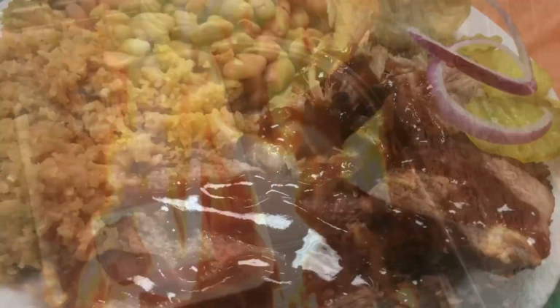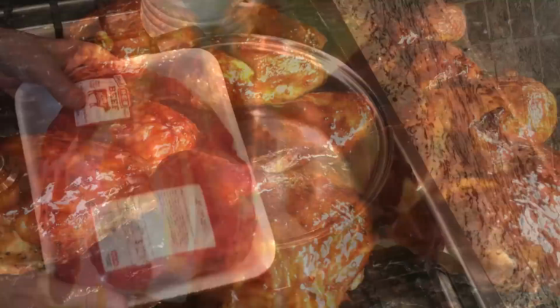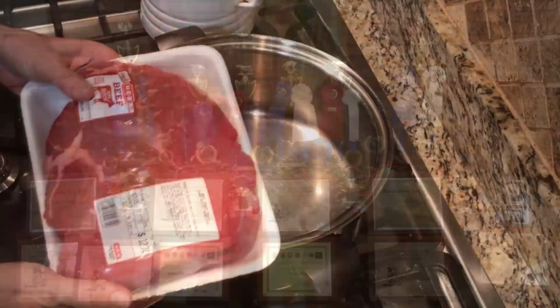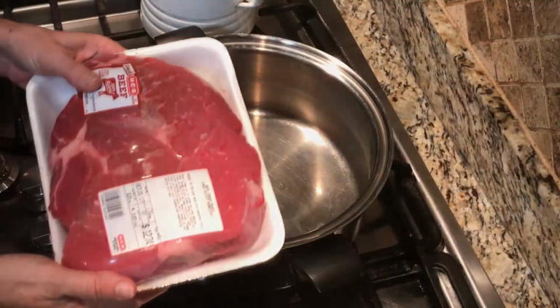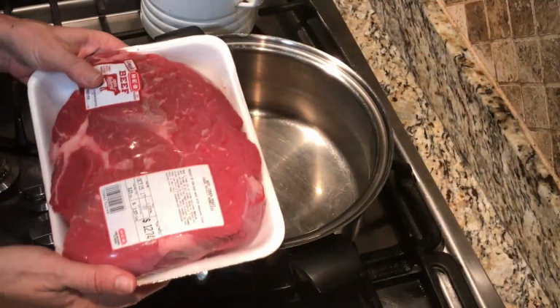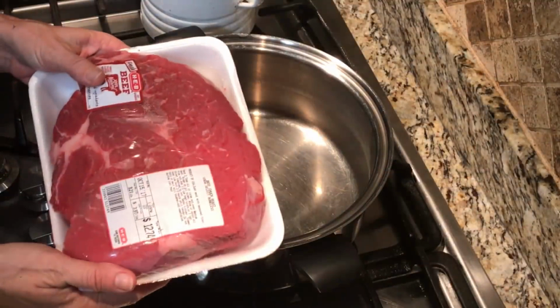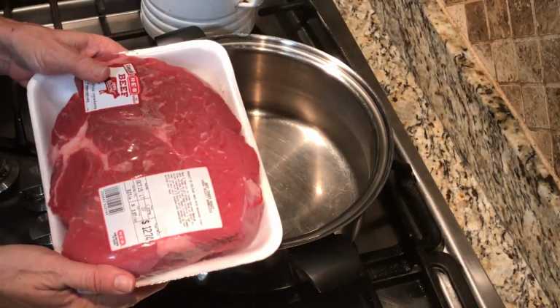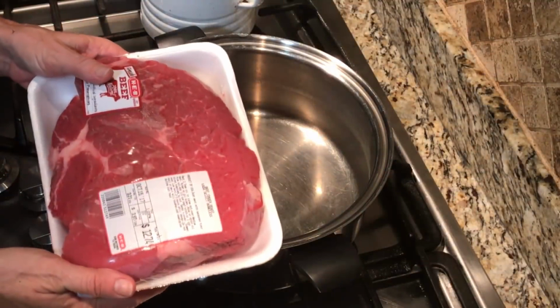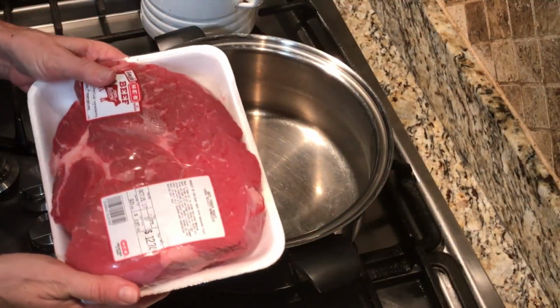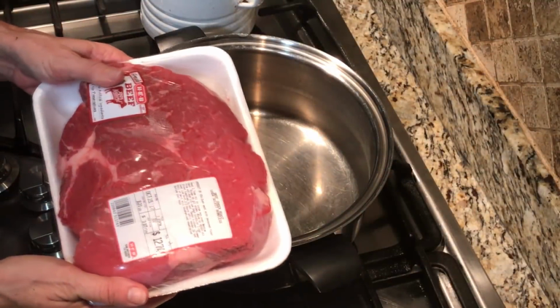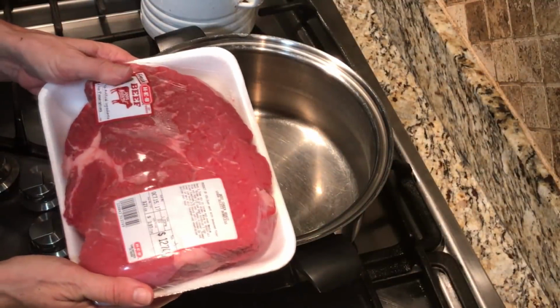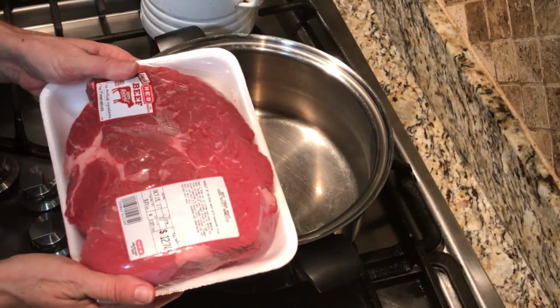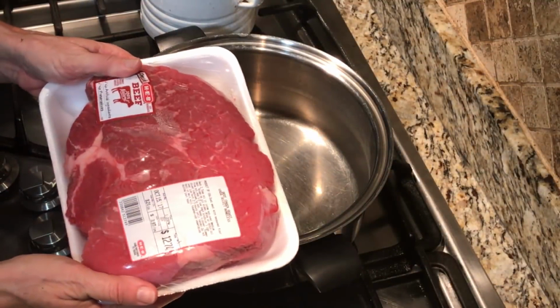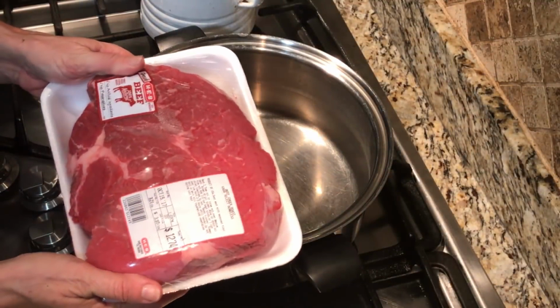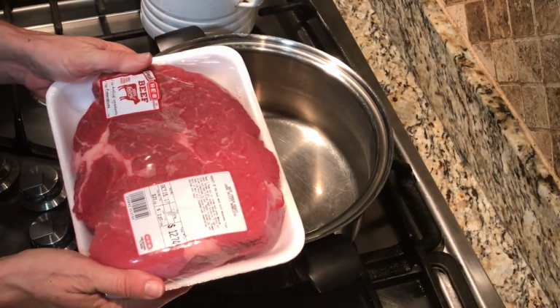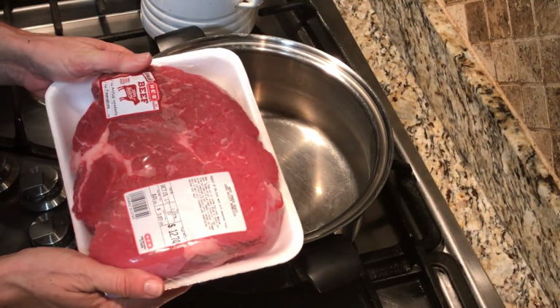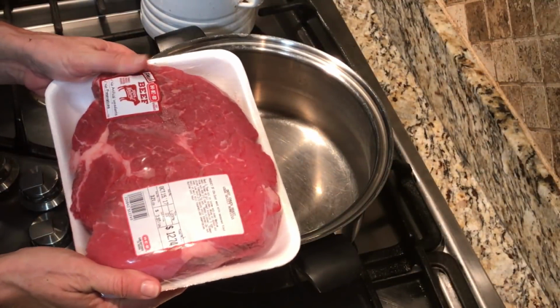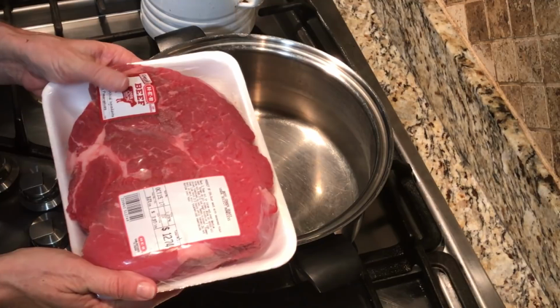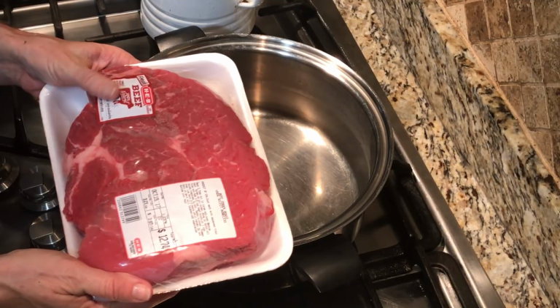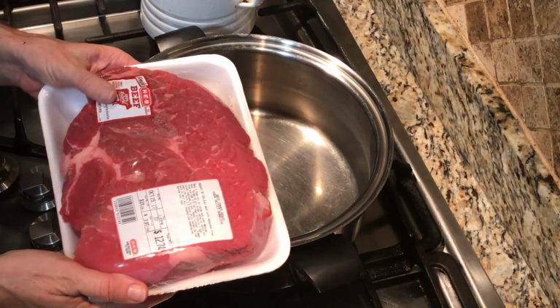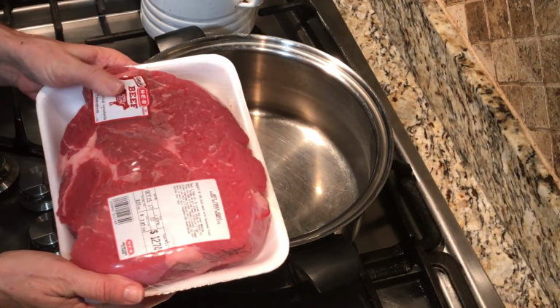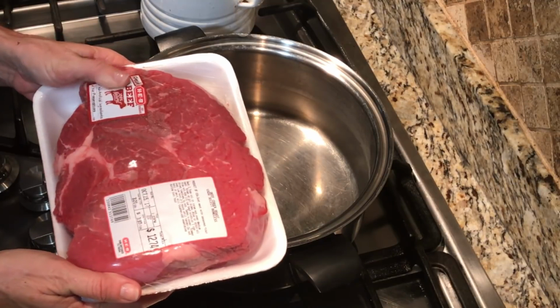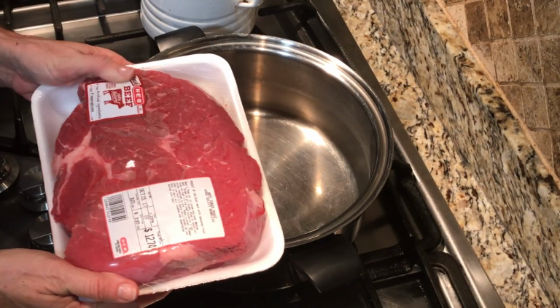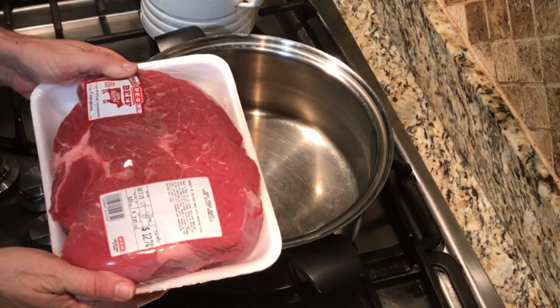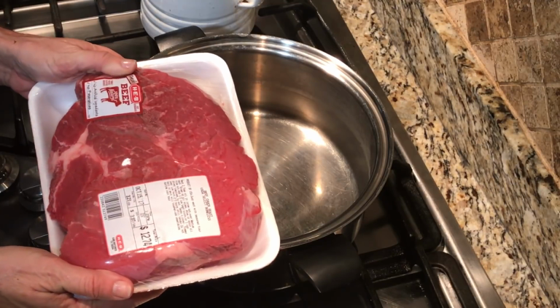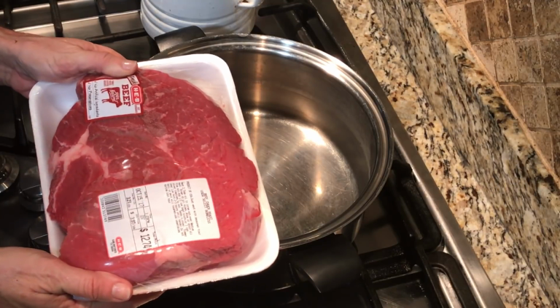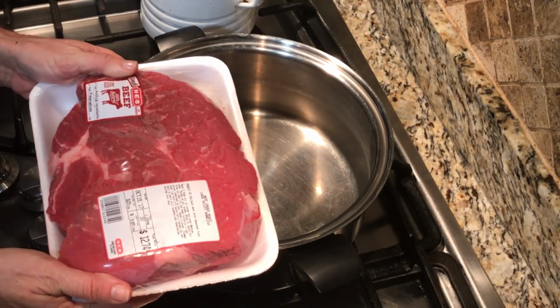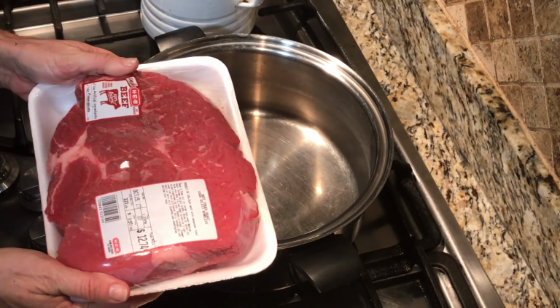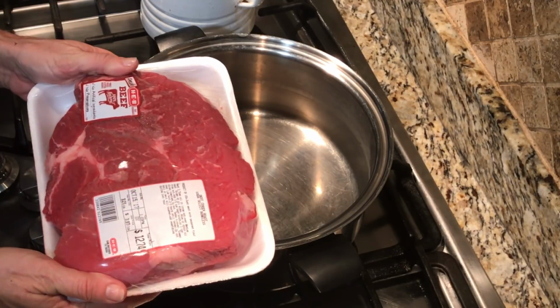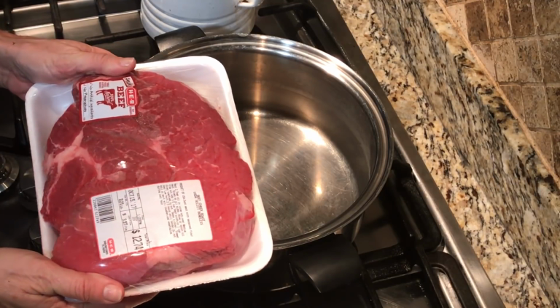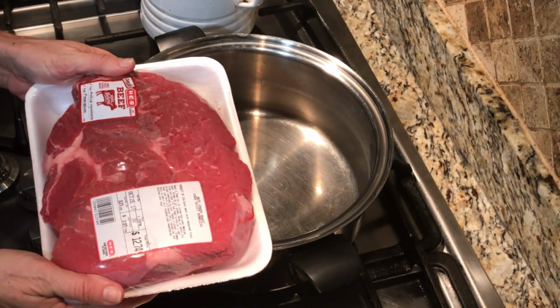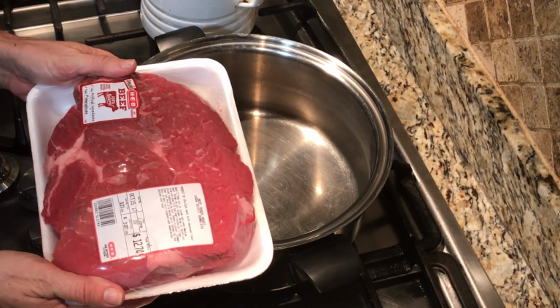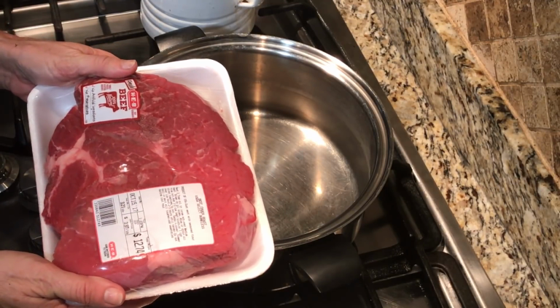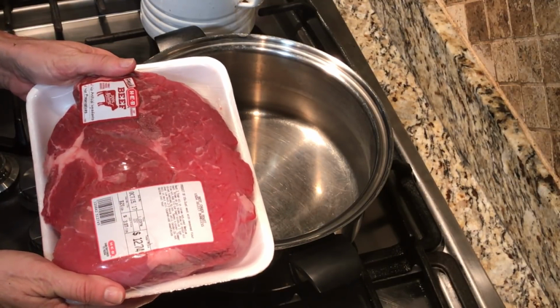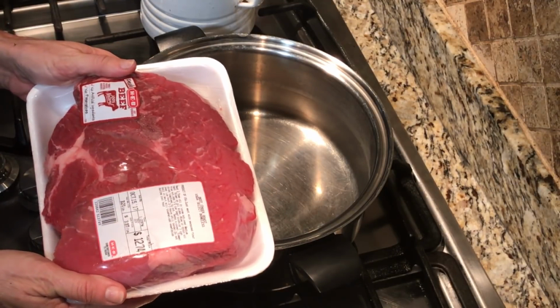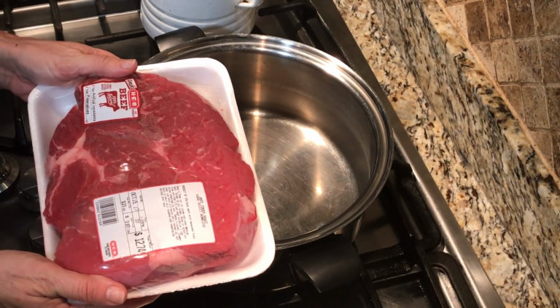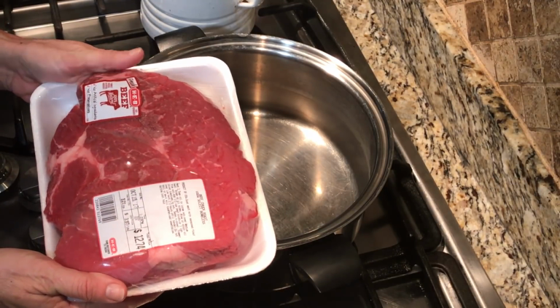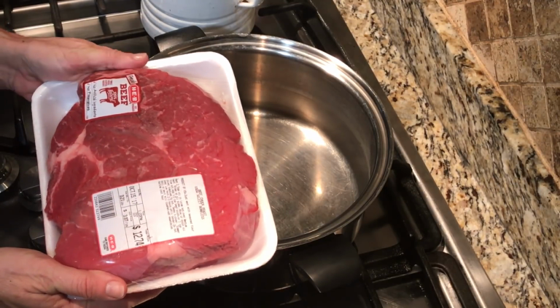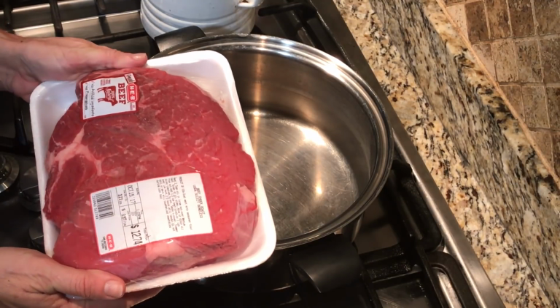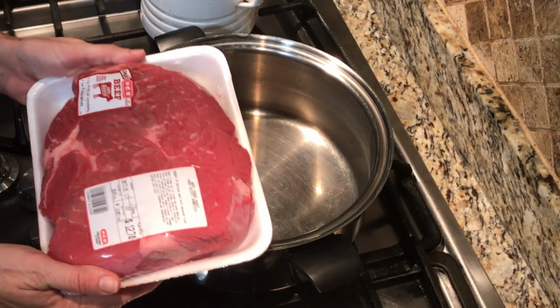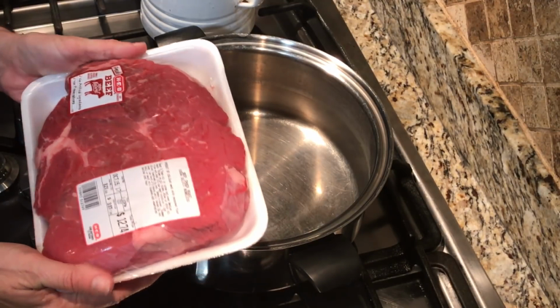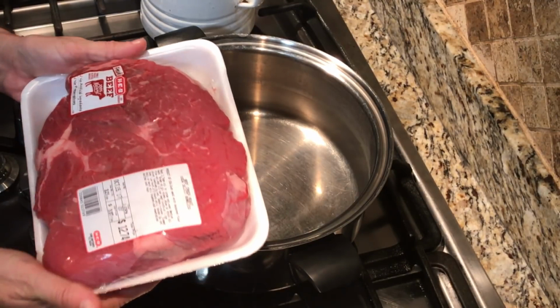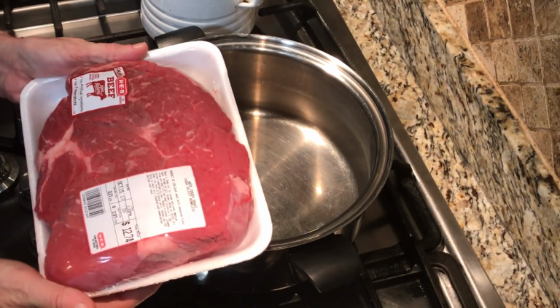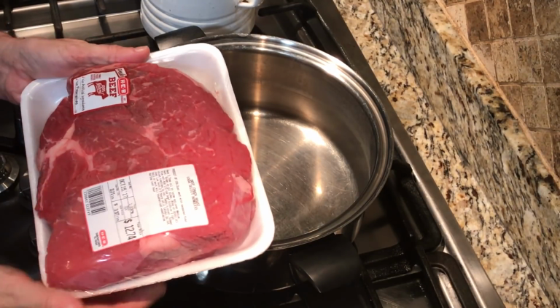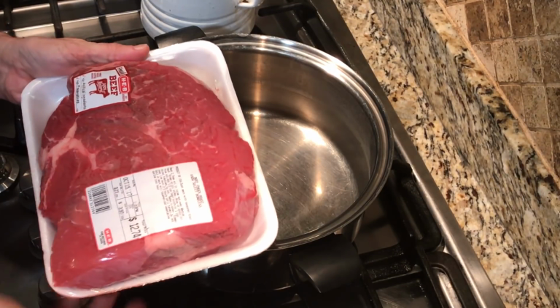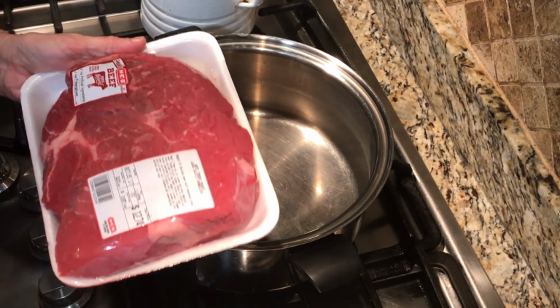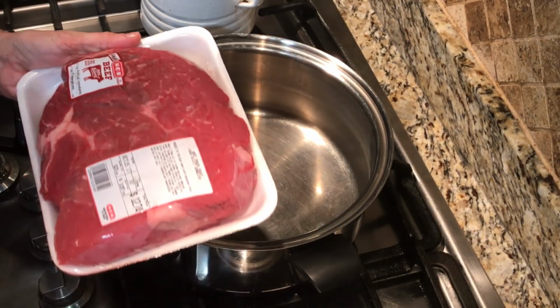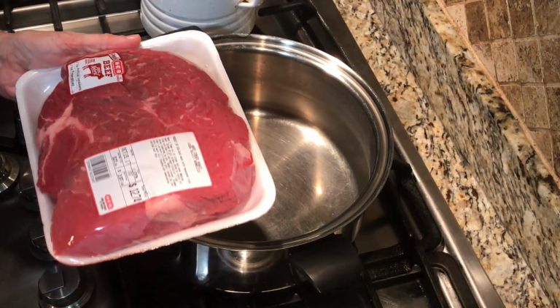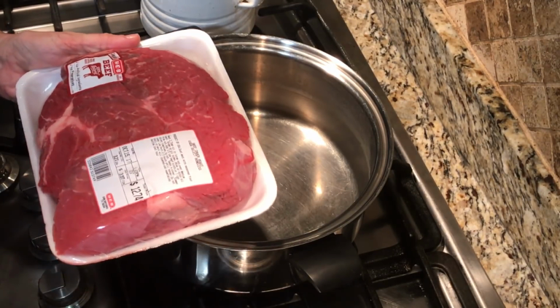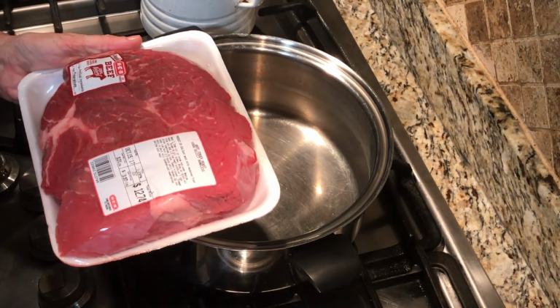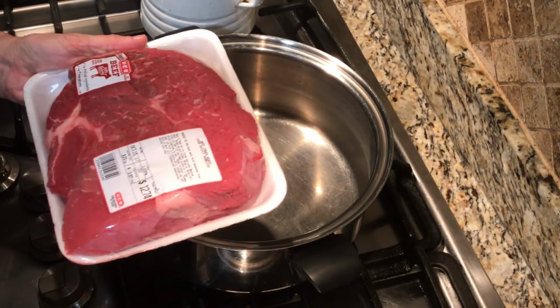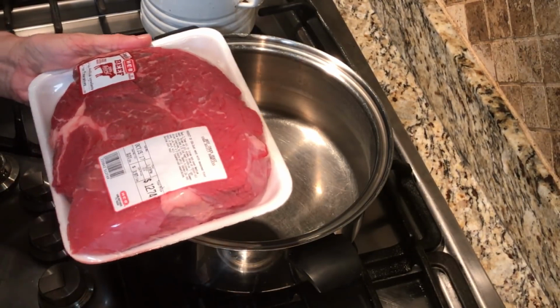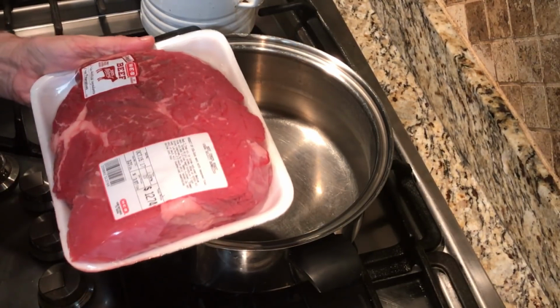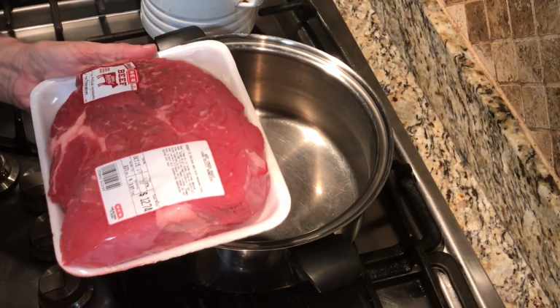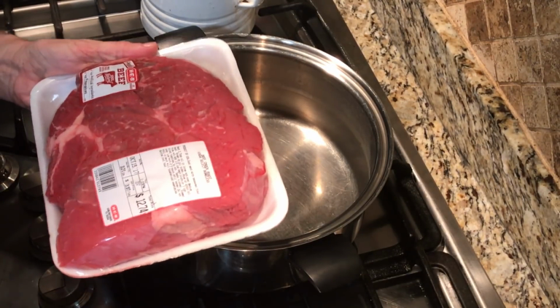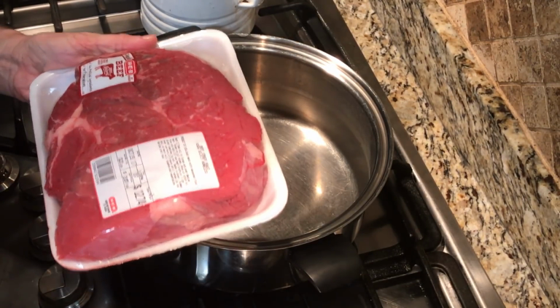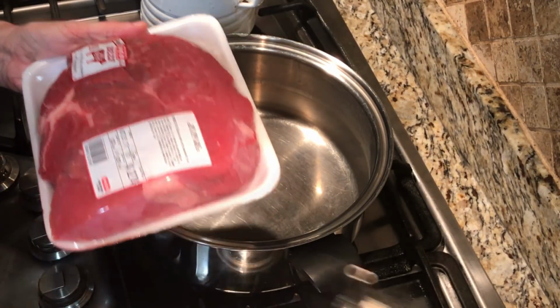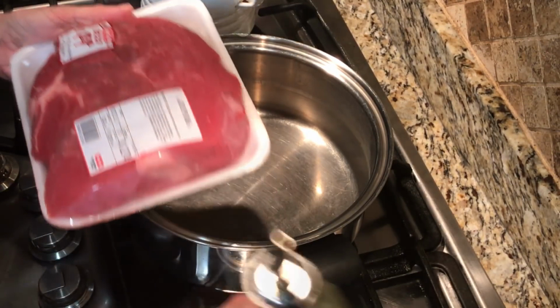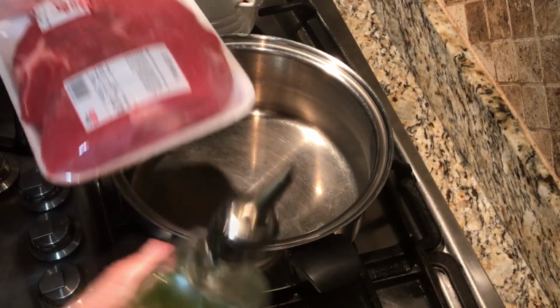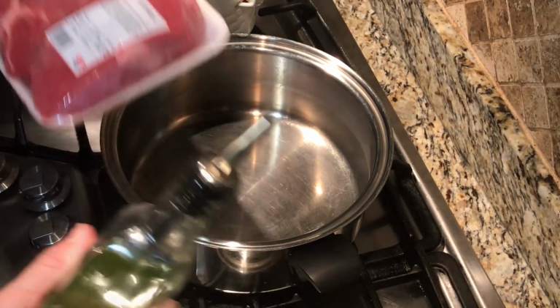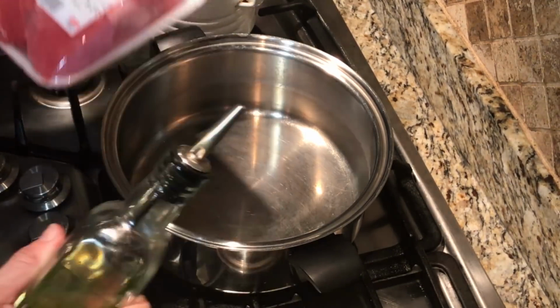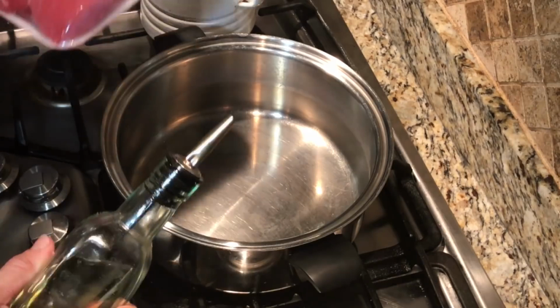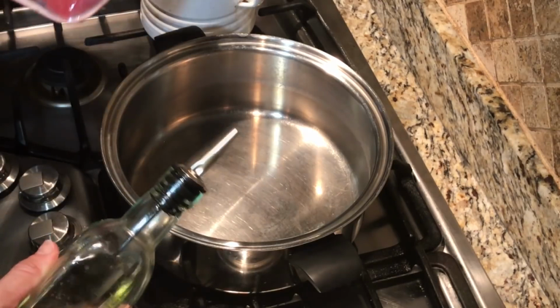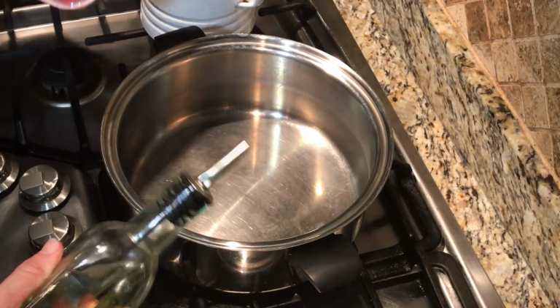This afternoon my daughter's home from college and her very favorite thing to eat is pot roast. So I'm going to show you how the Stewards make their pot roast.